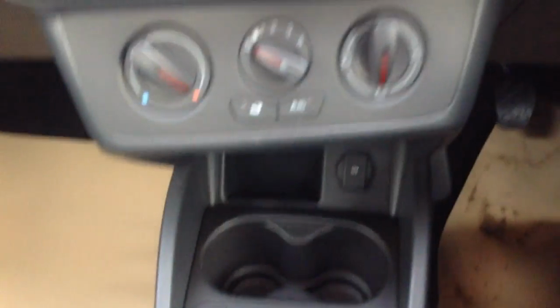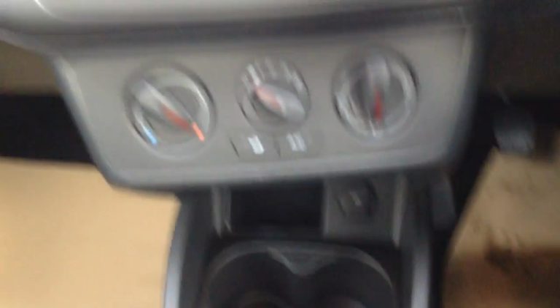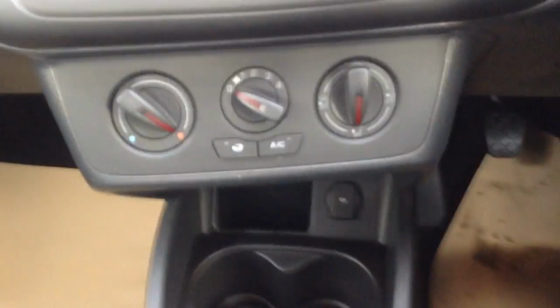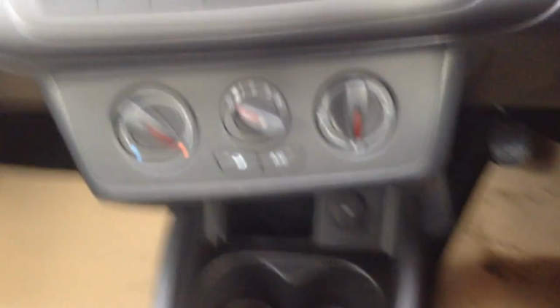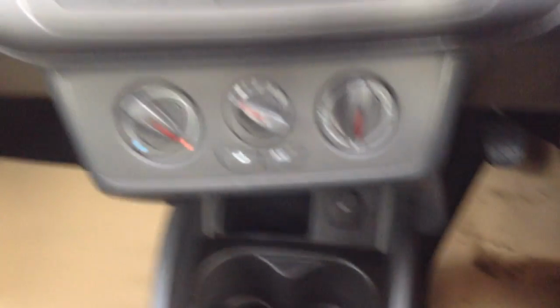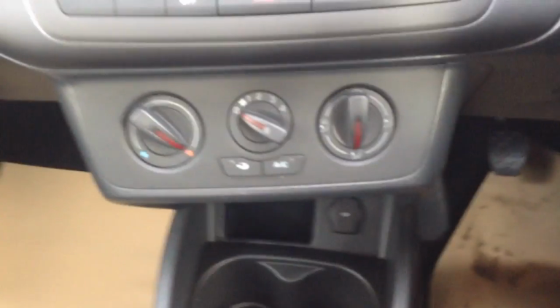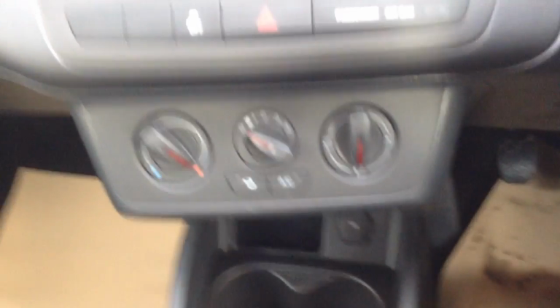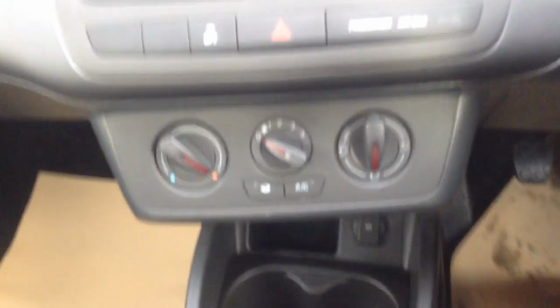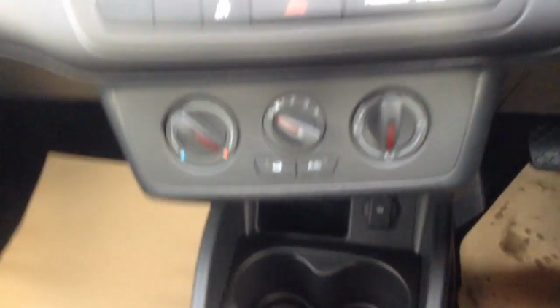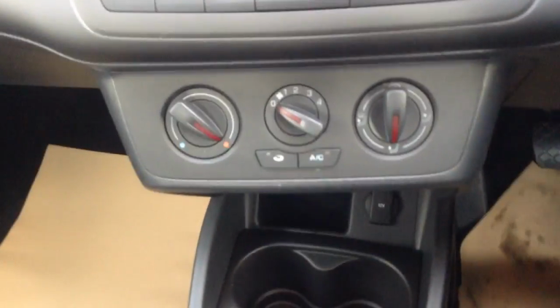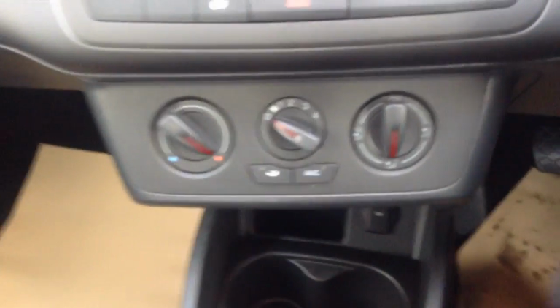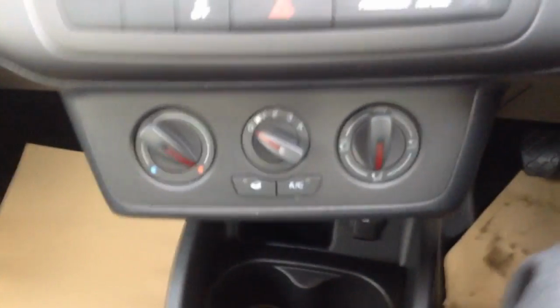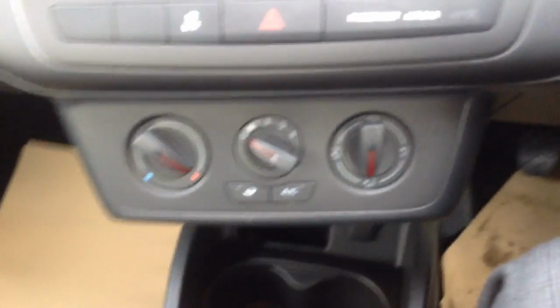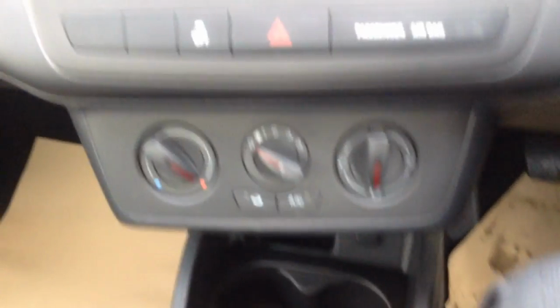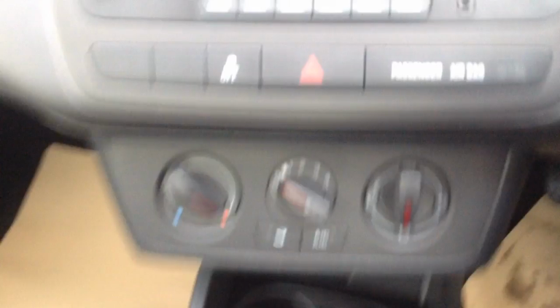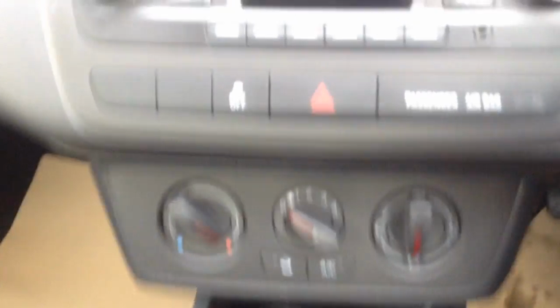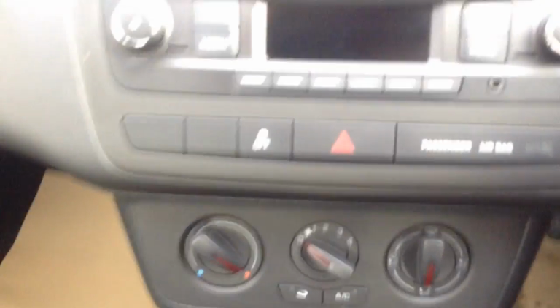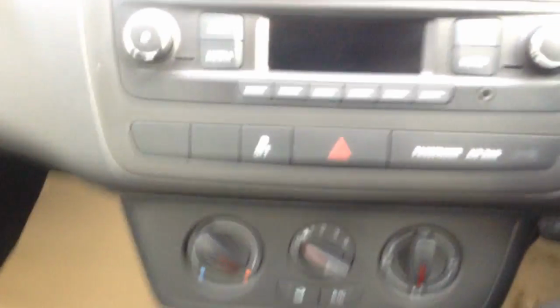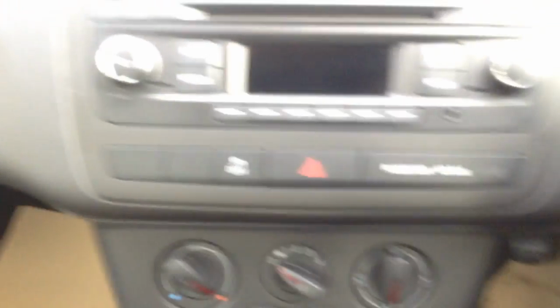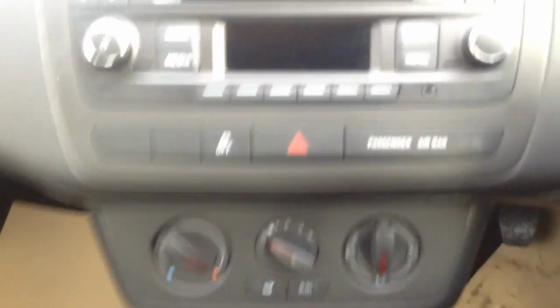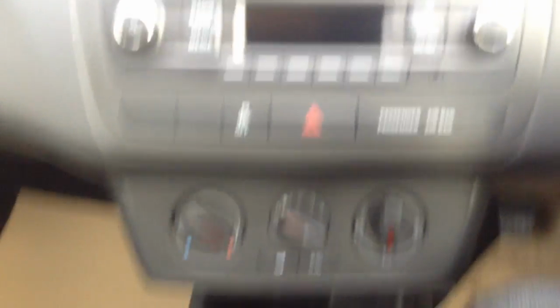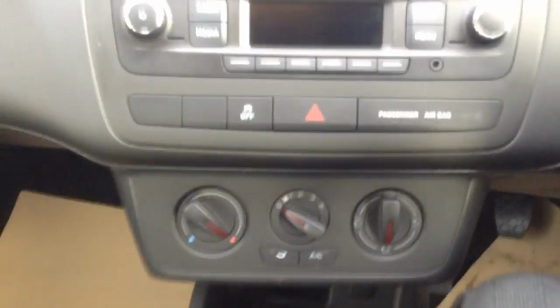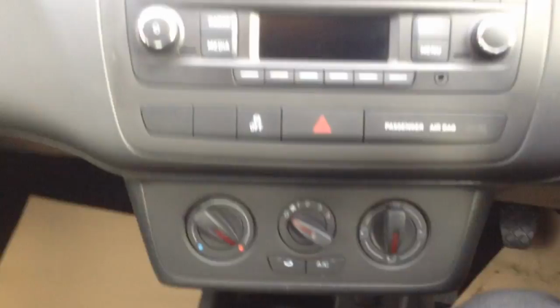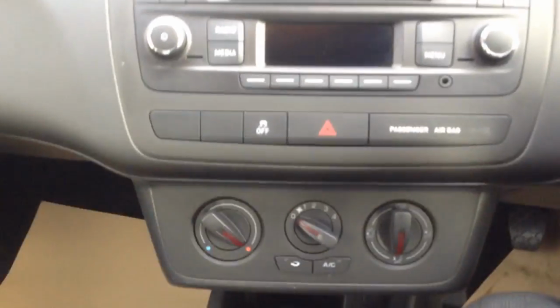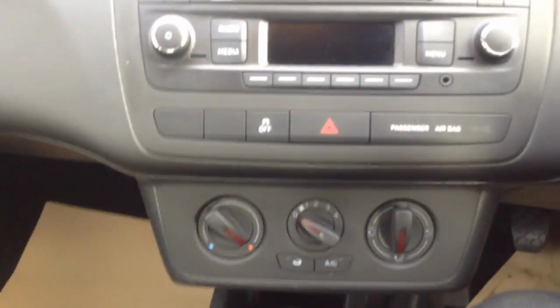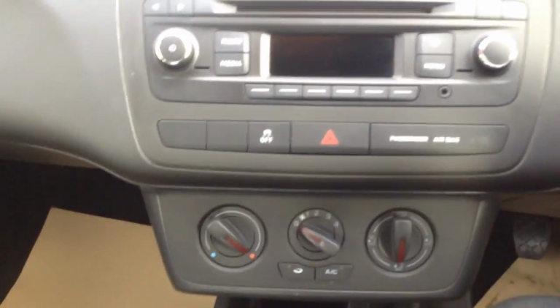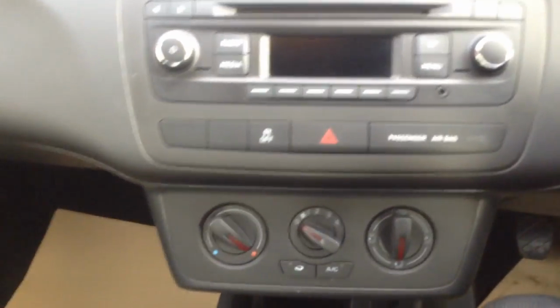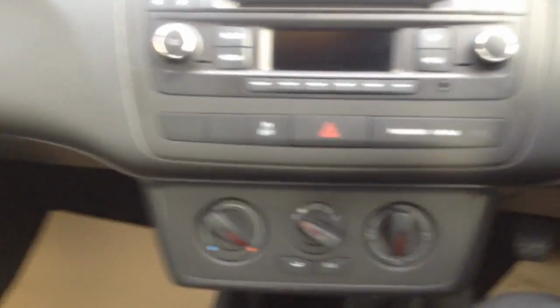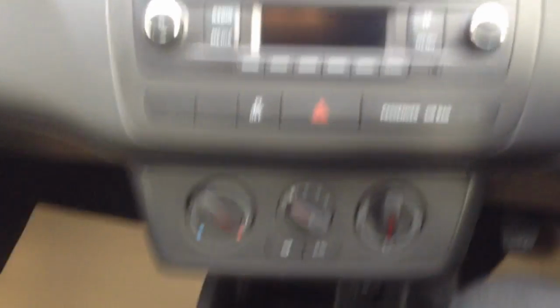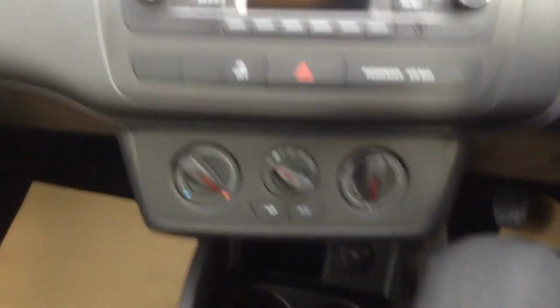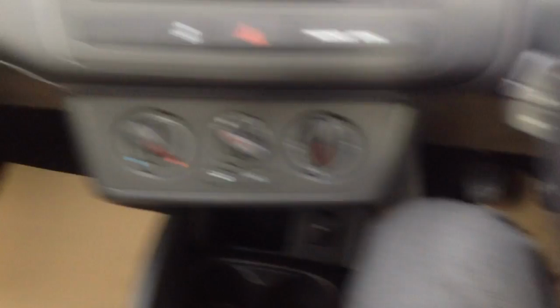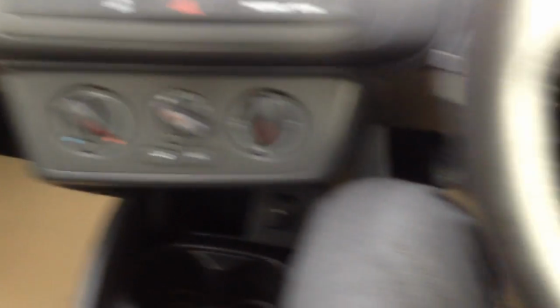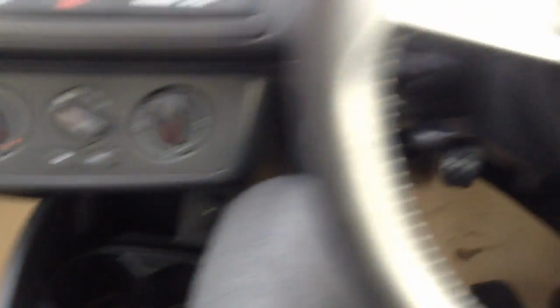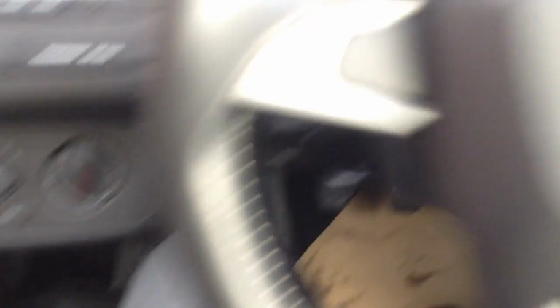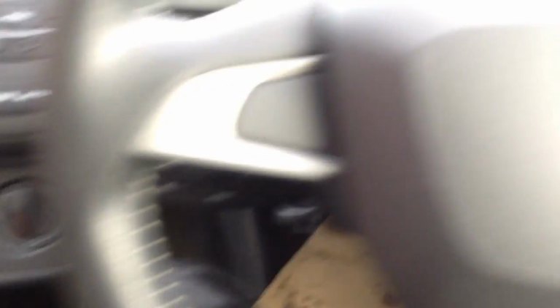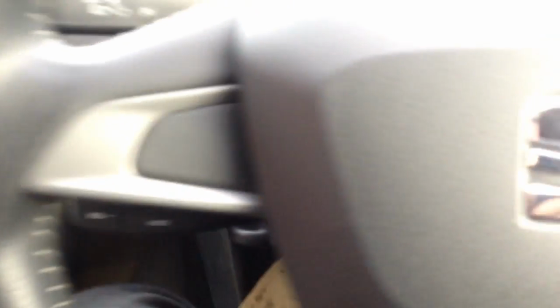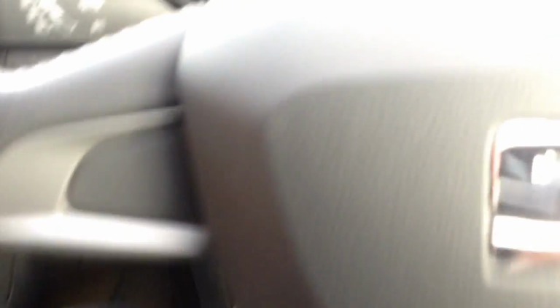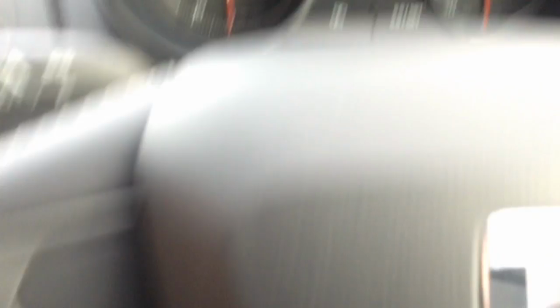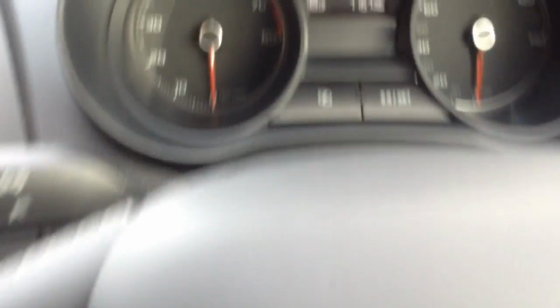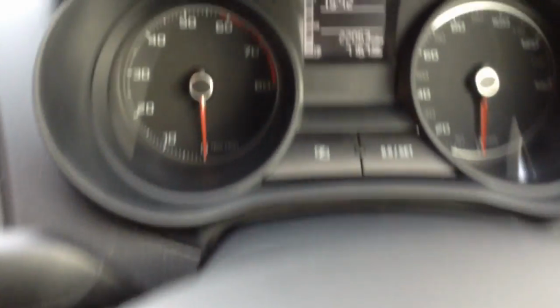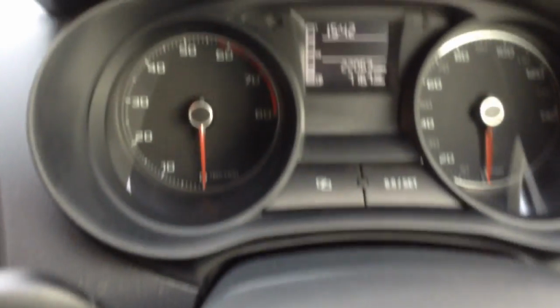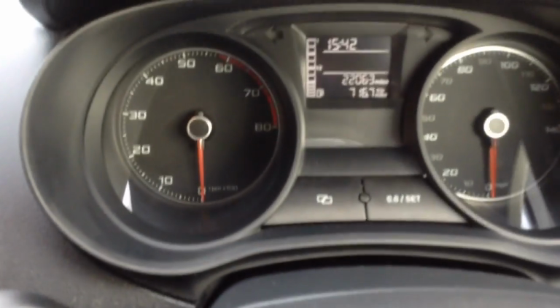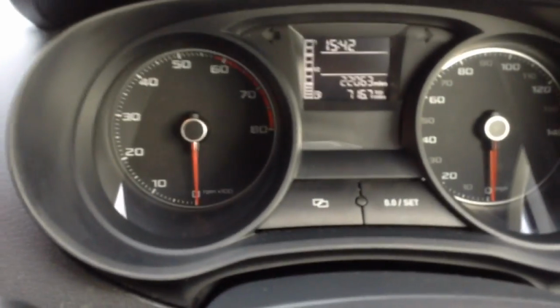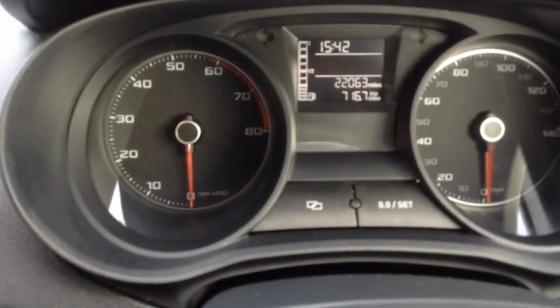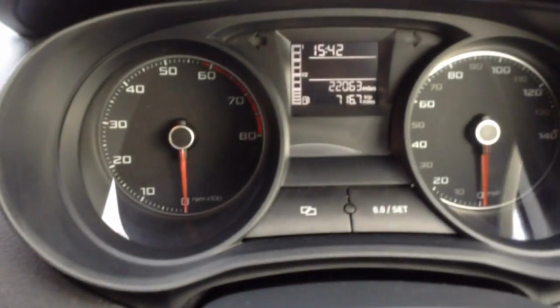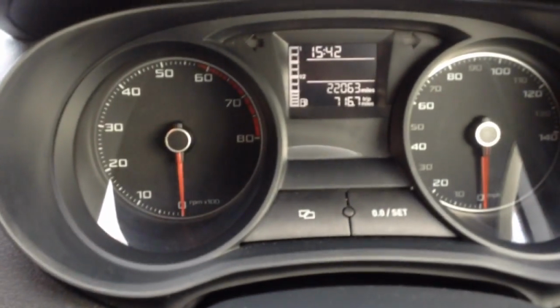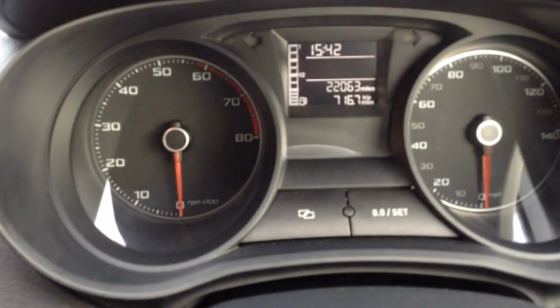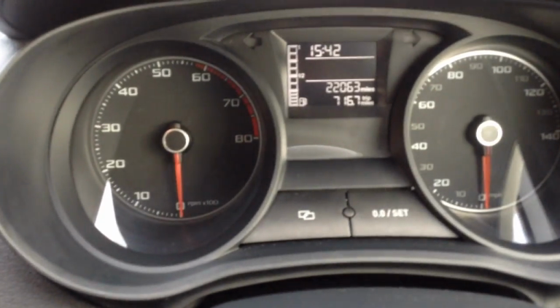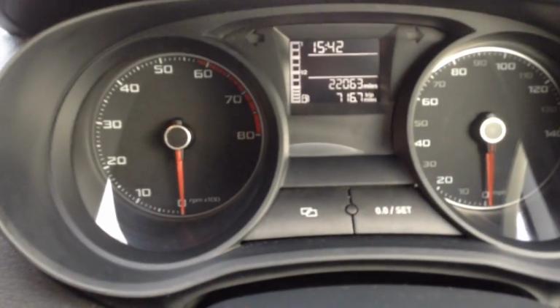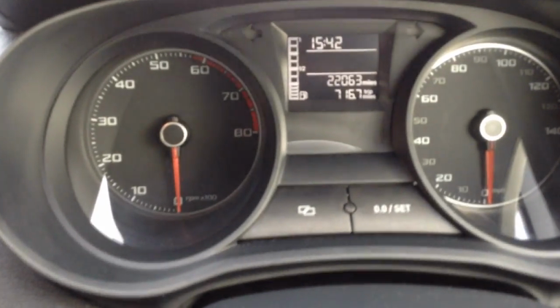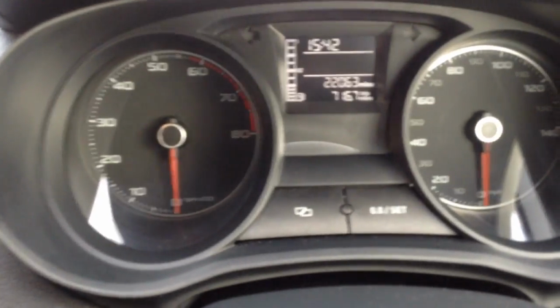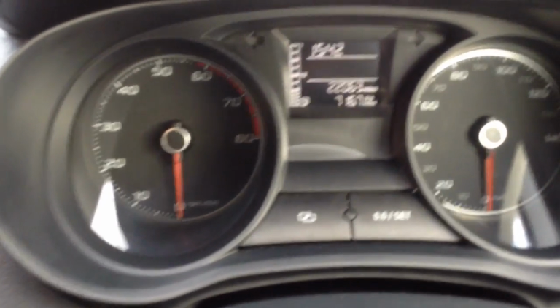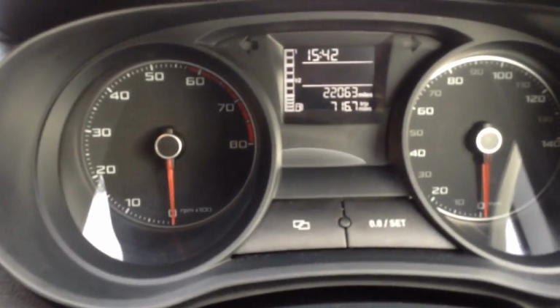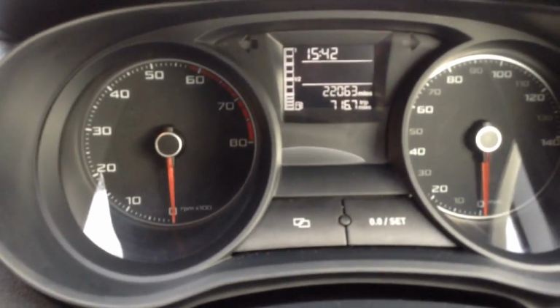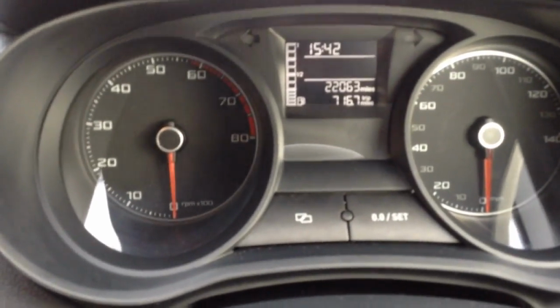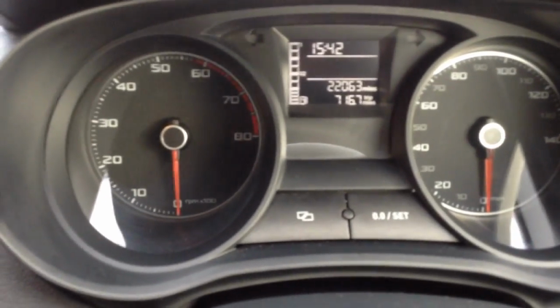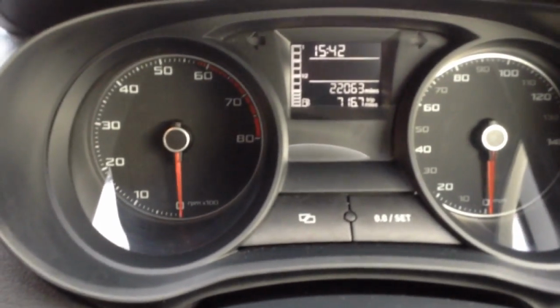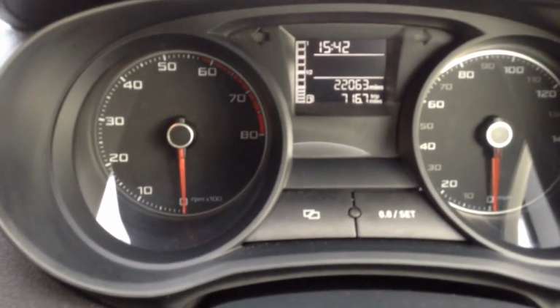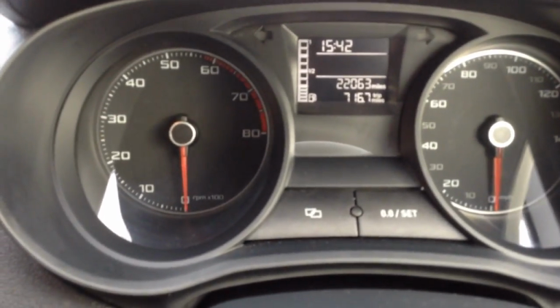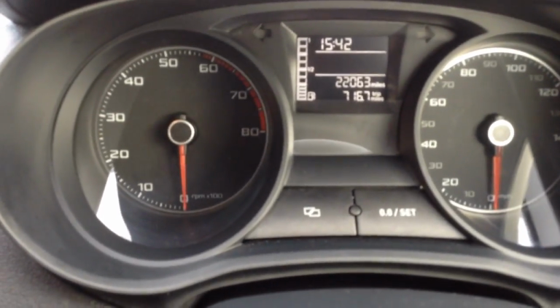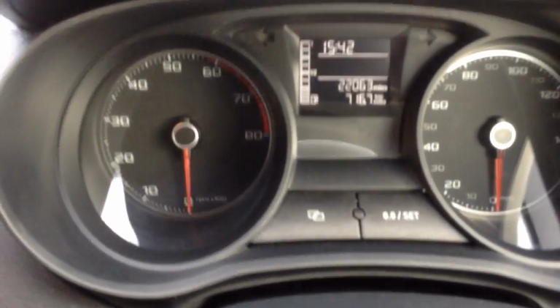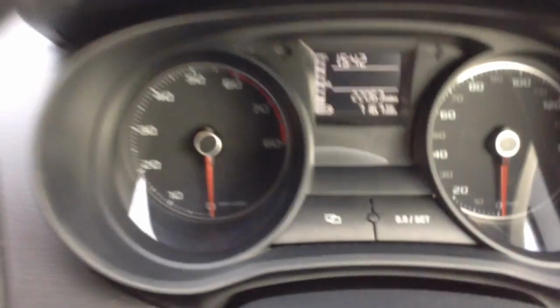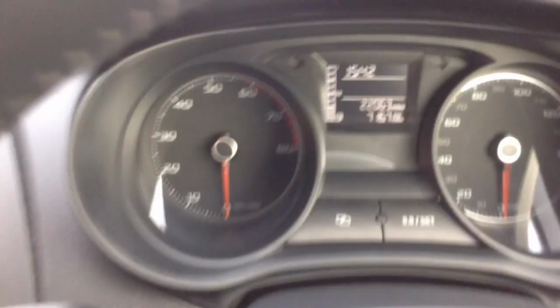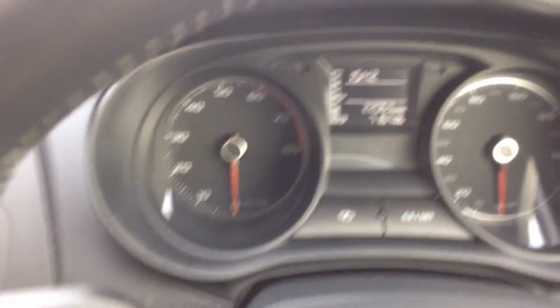The car comes with air conditioning. We've also got a CD player with the car as well. And as you can see, we've got low mileage on the clock with only 22,063 miles.